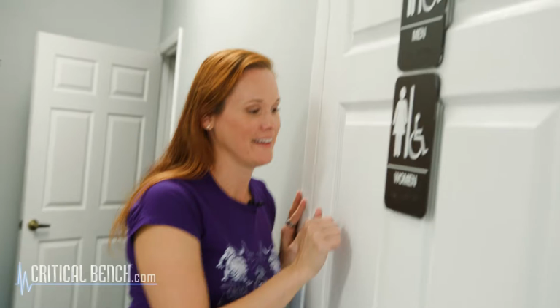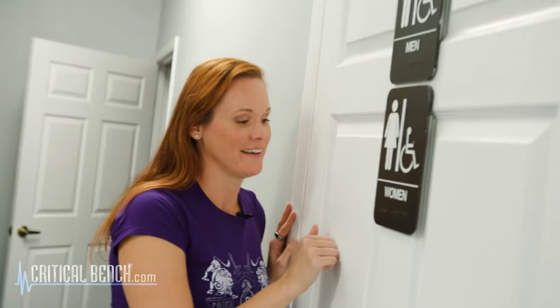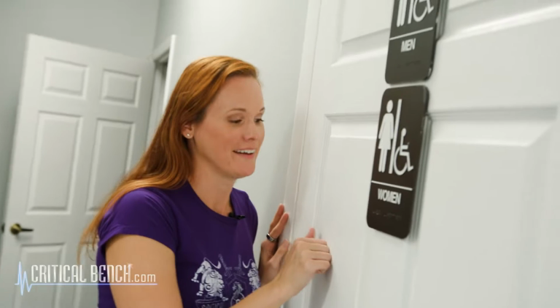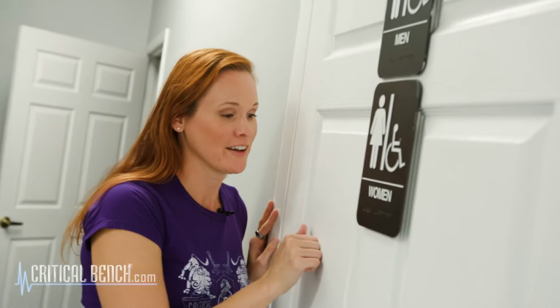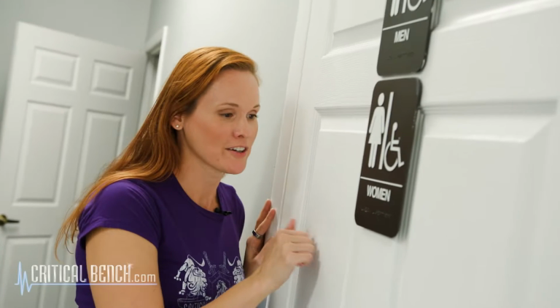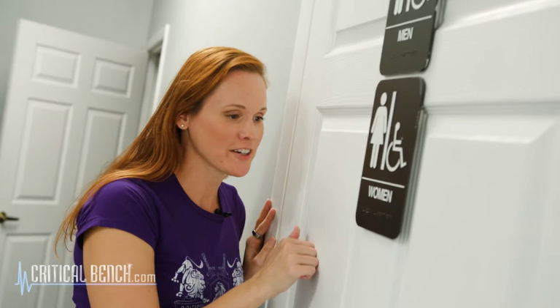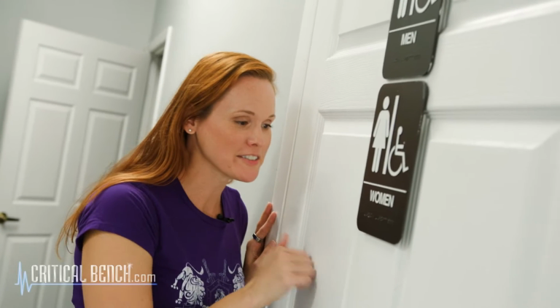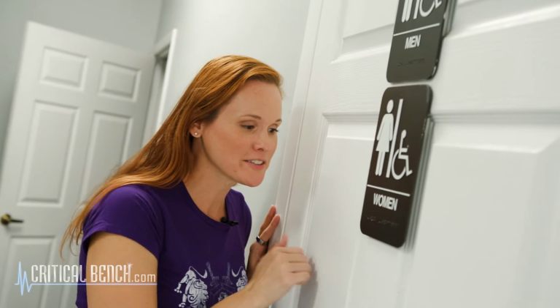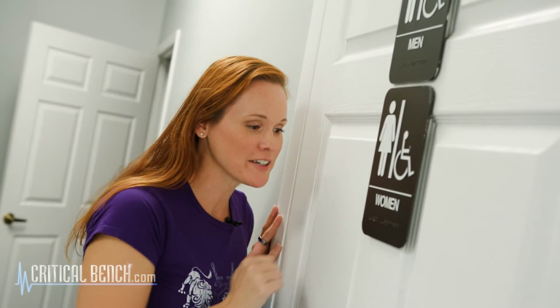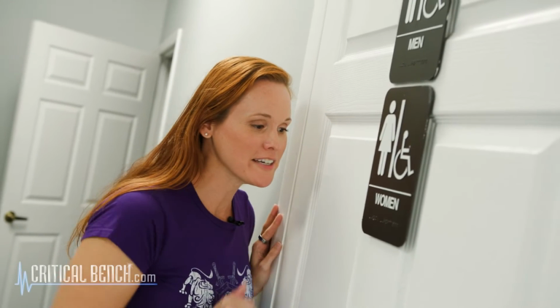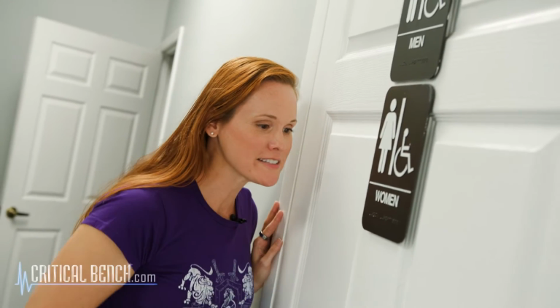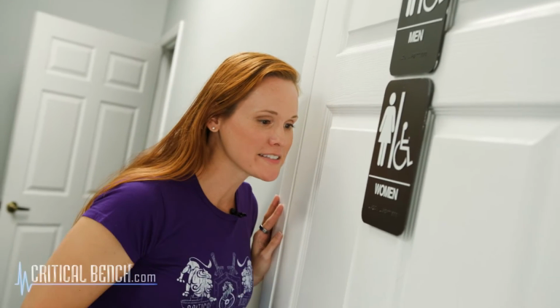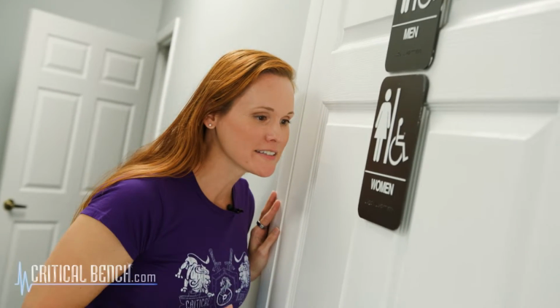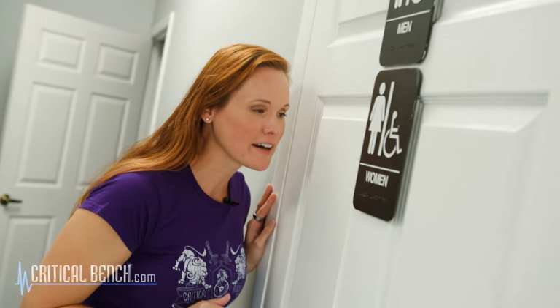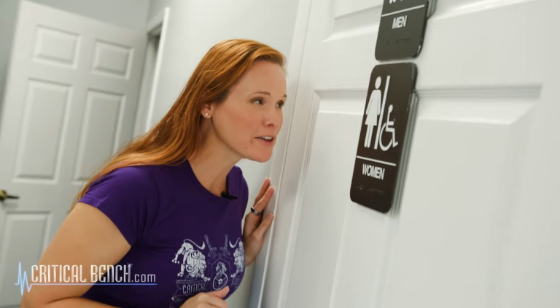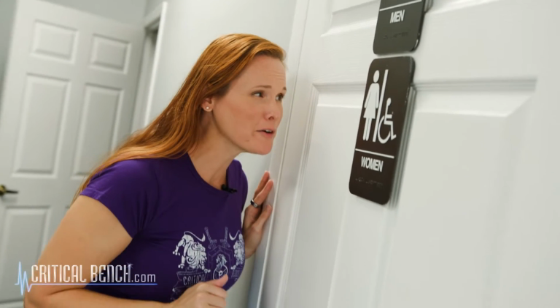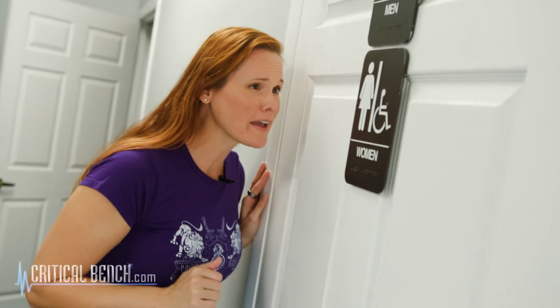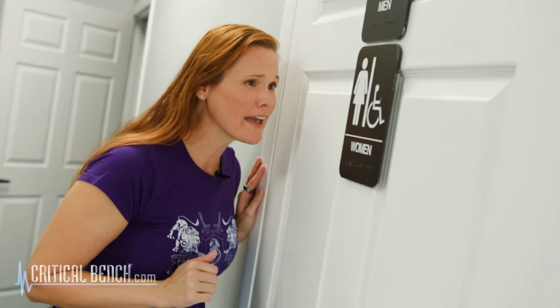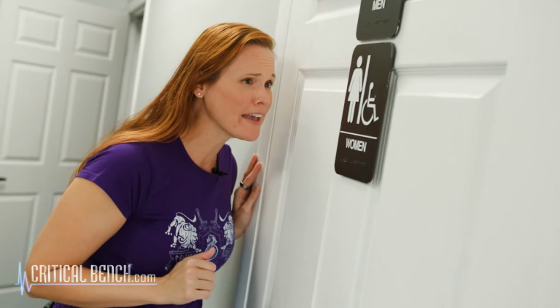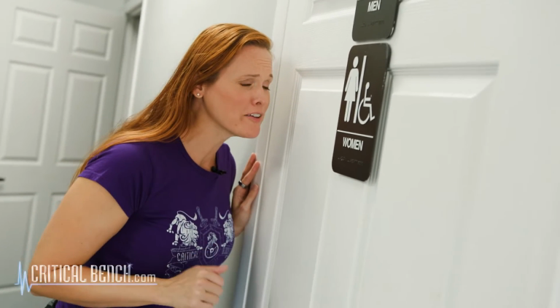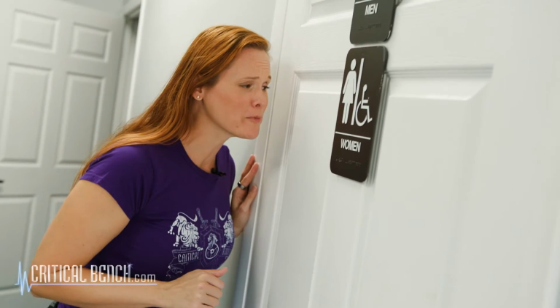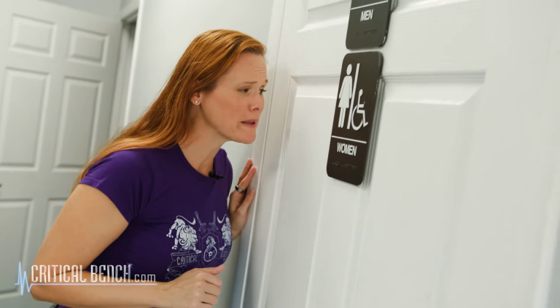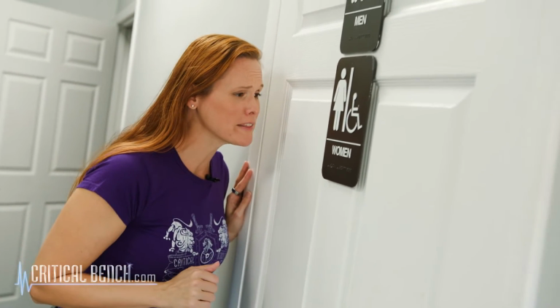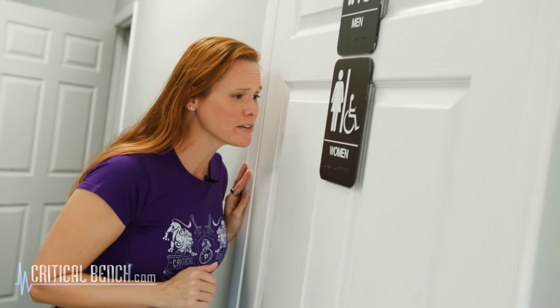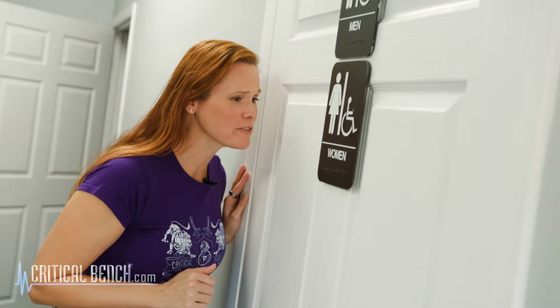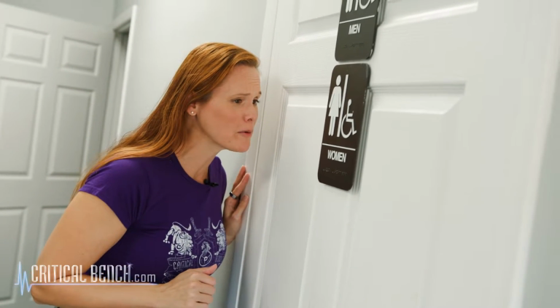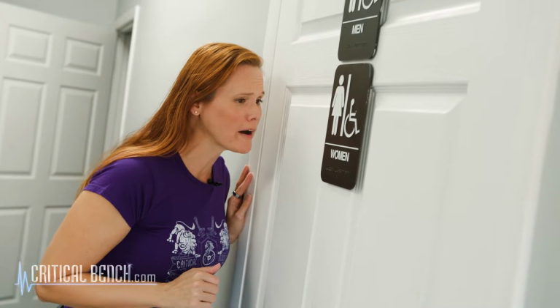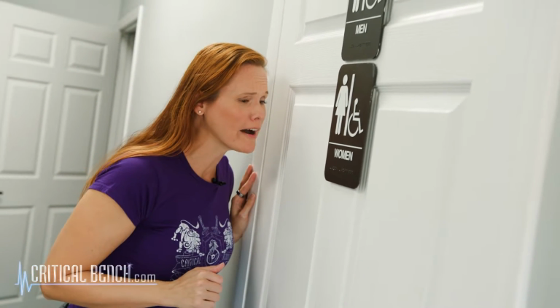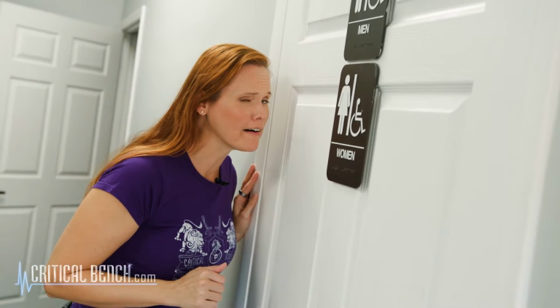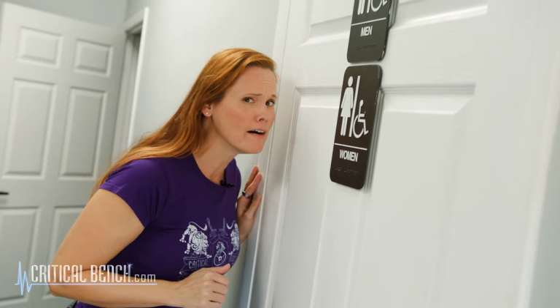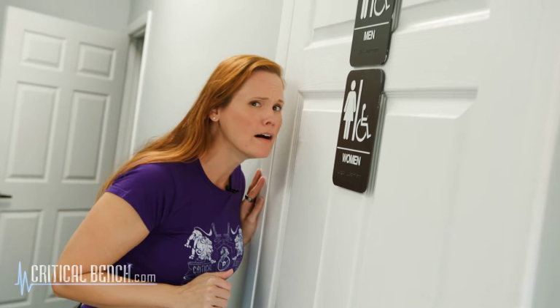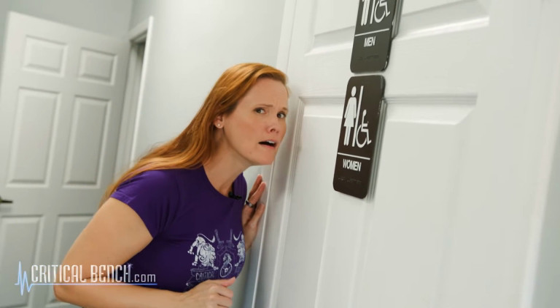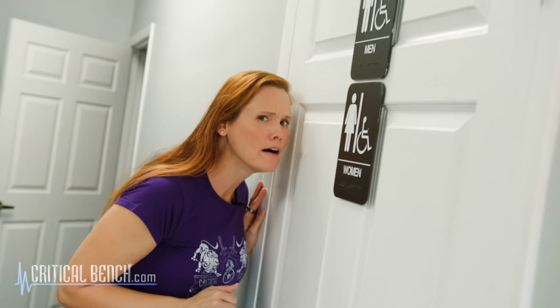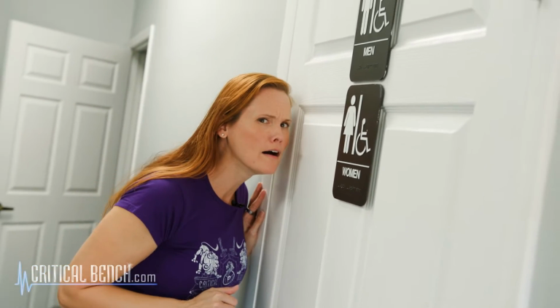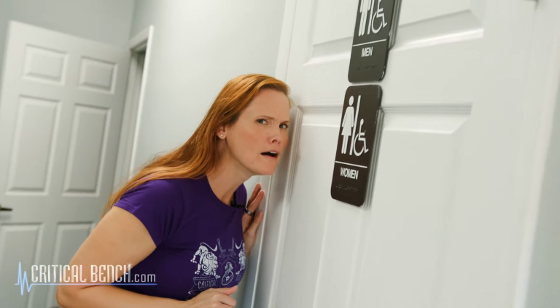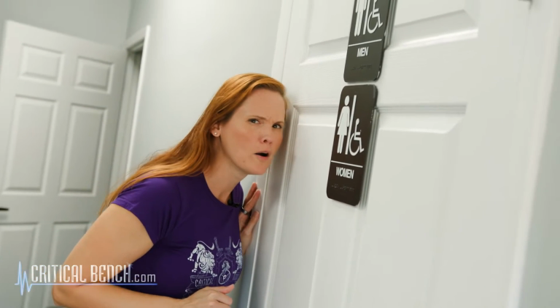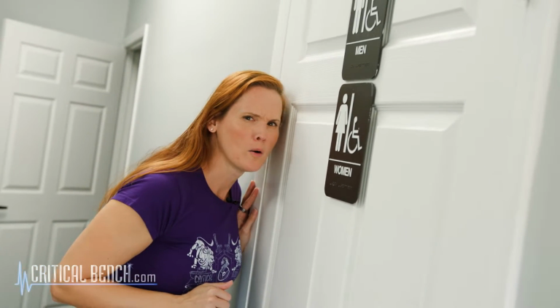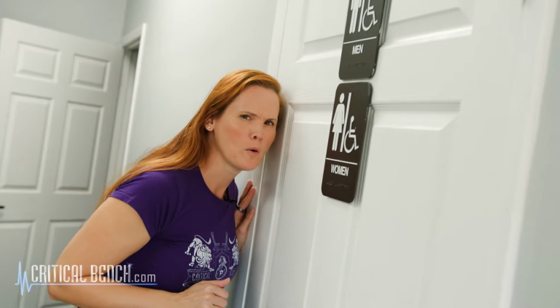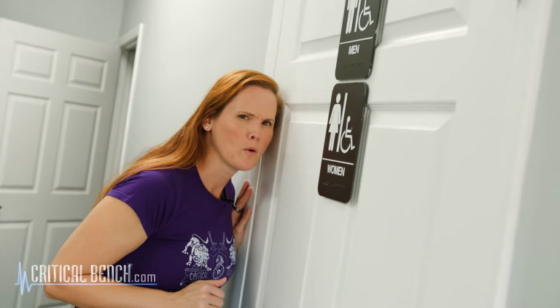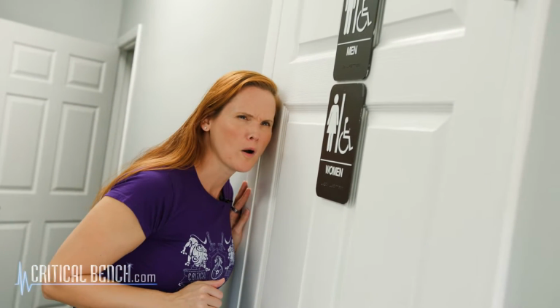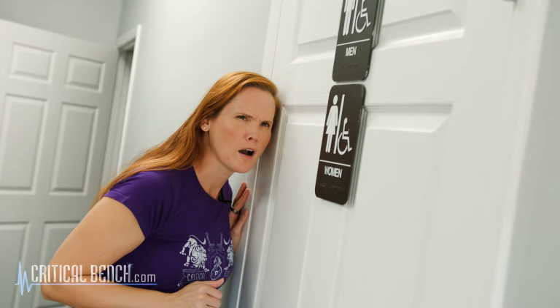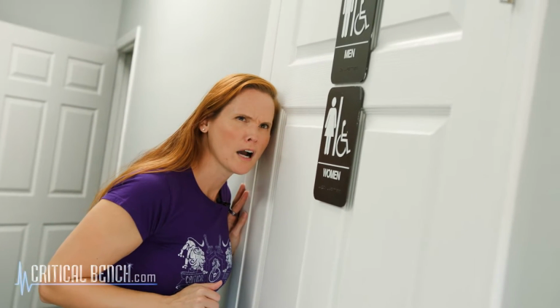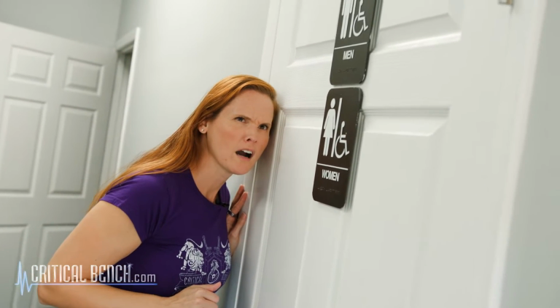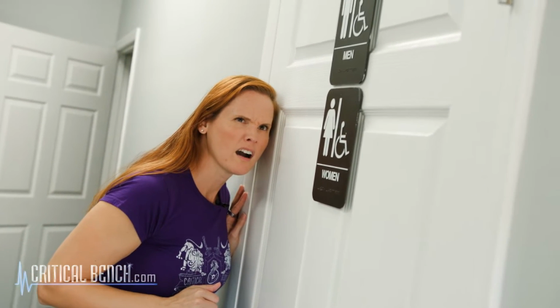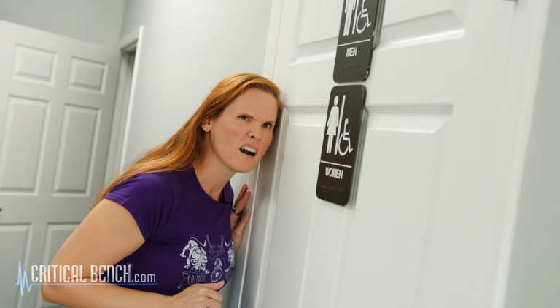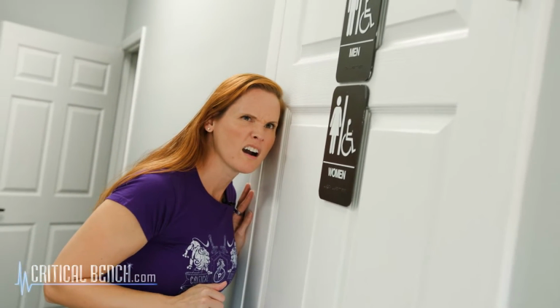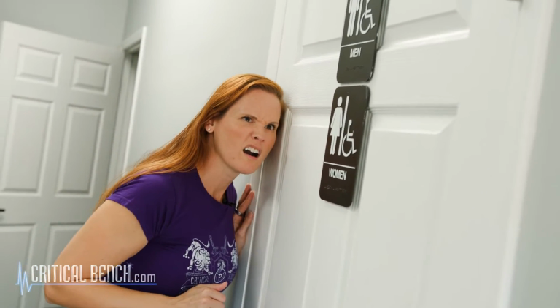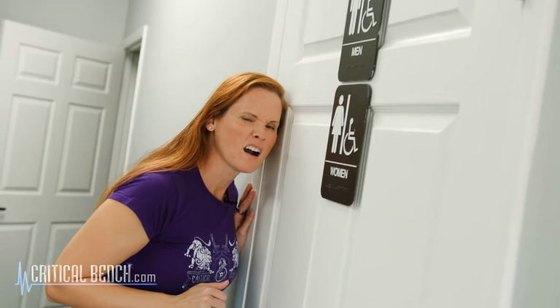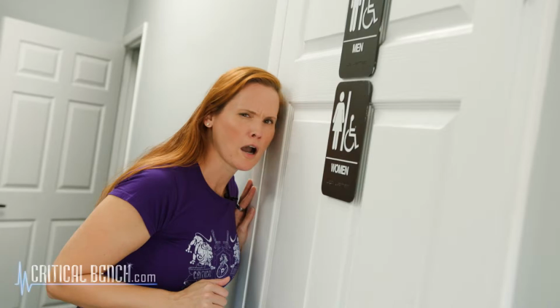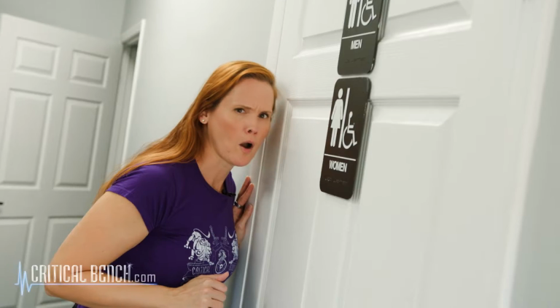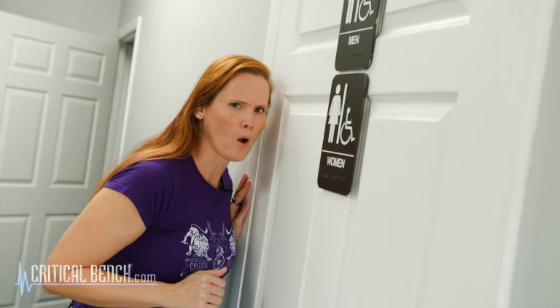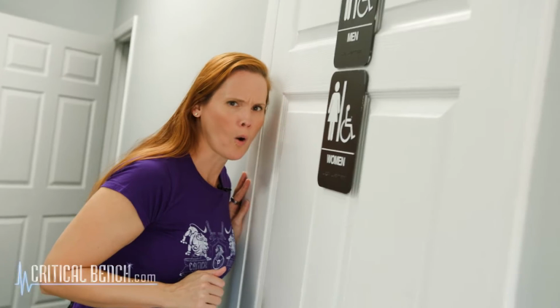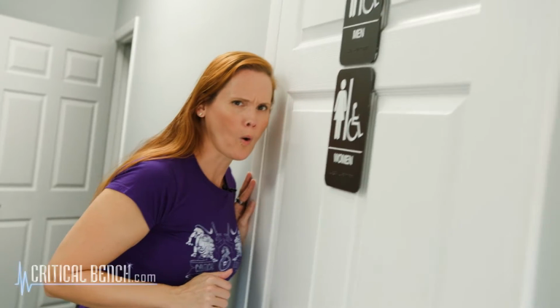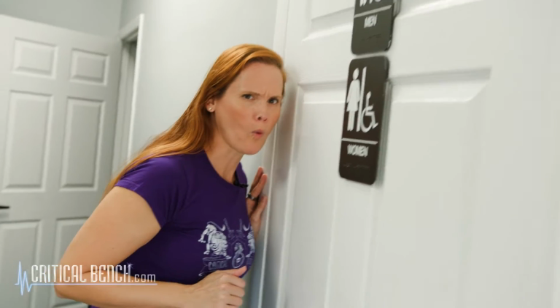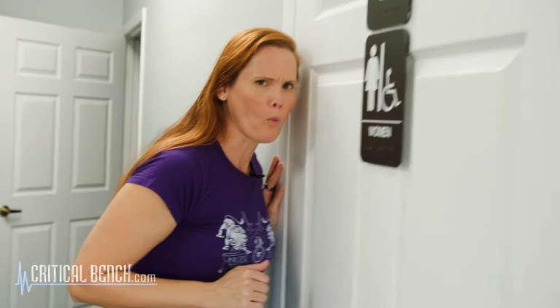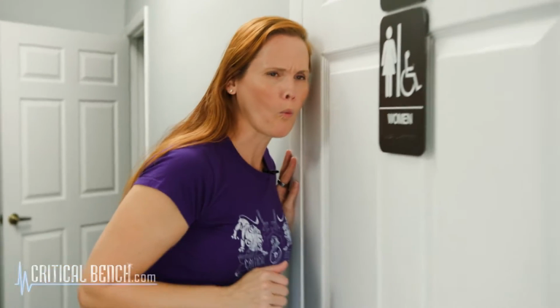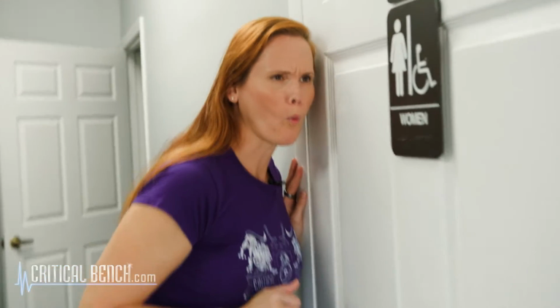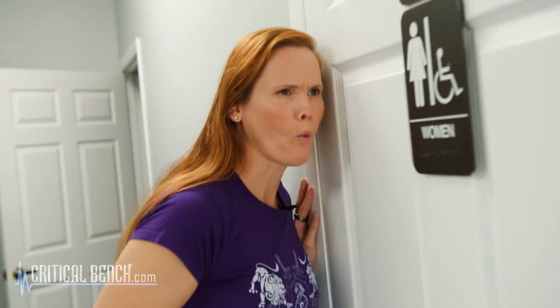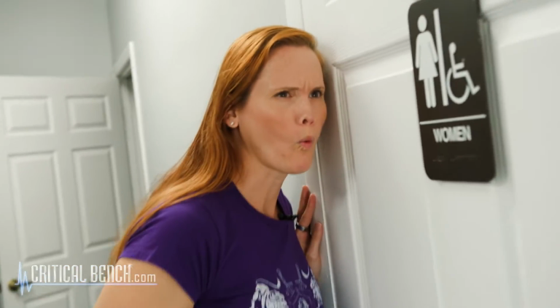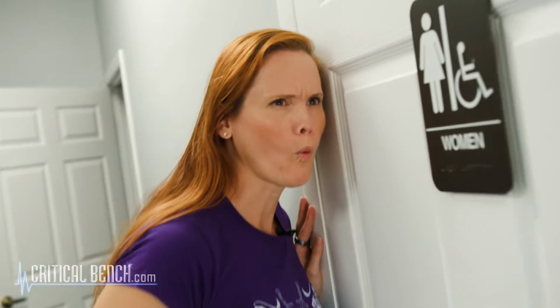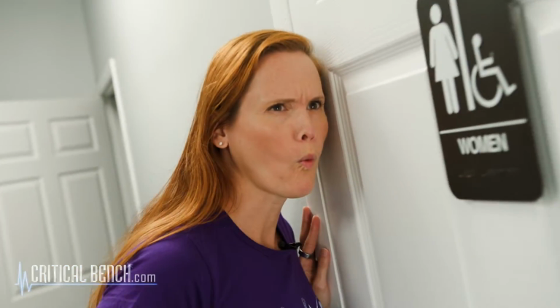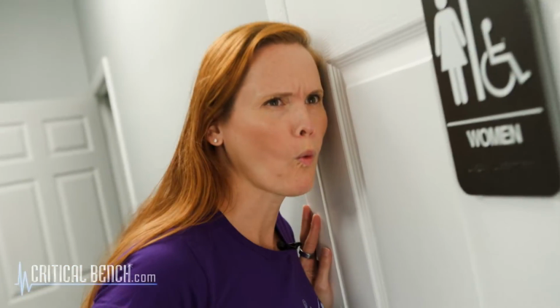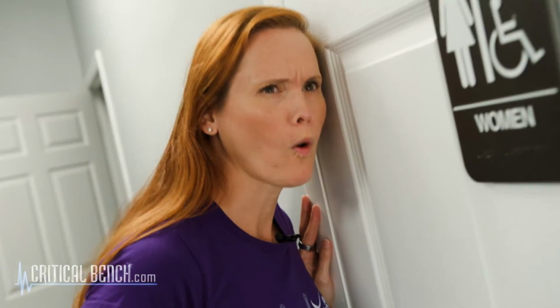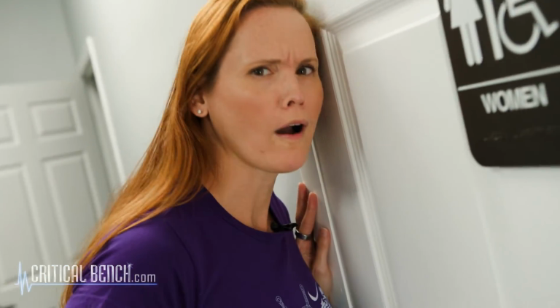Chris, are you okay? You've been in there for a while. I can't poop. Help.